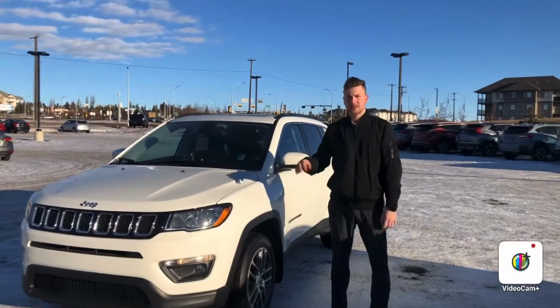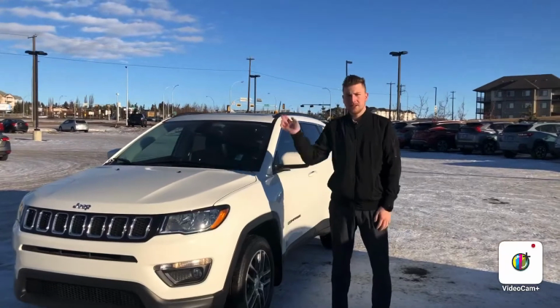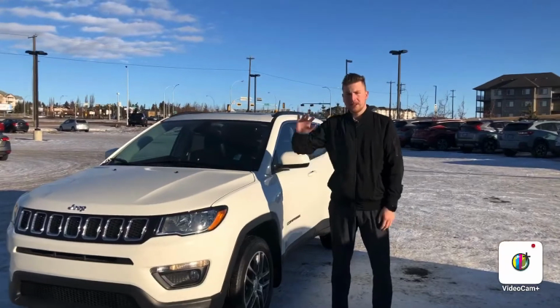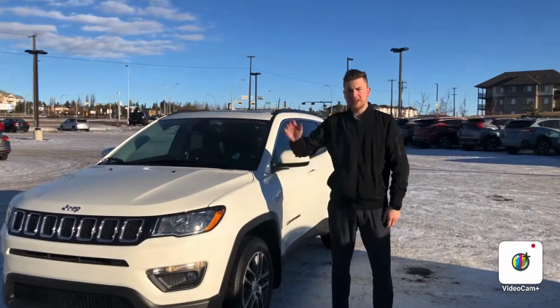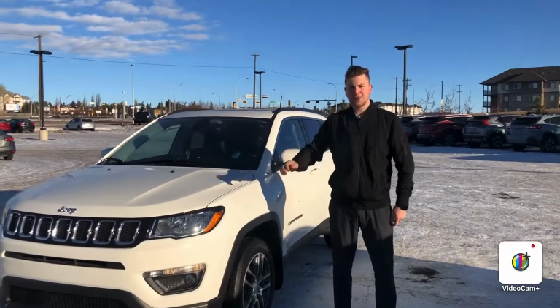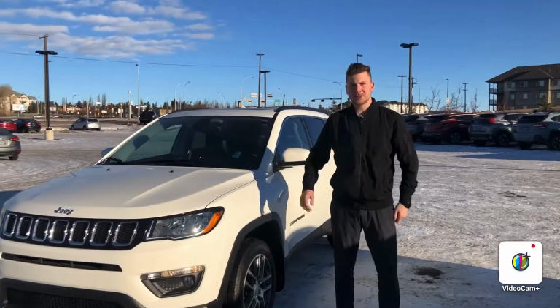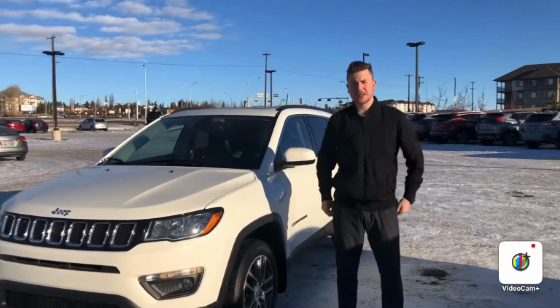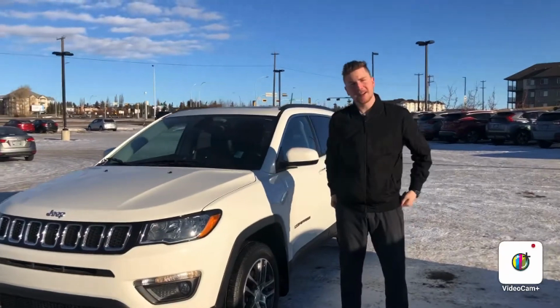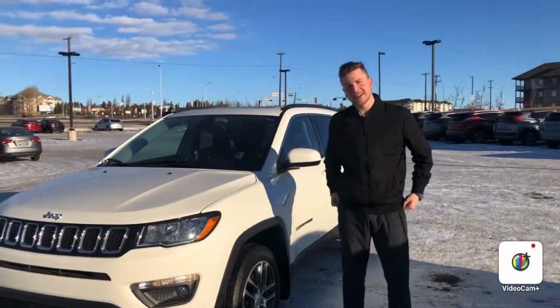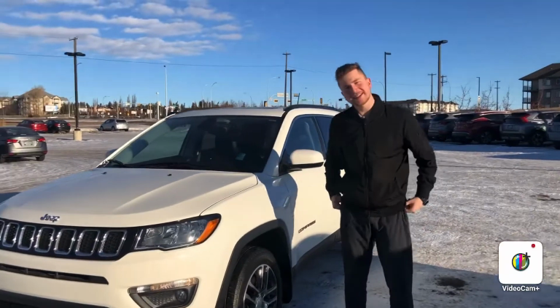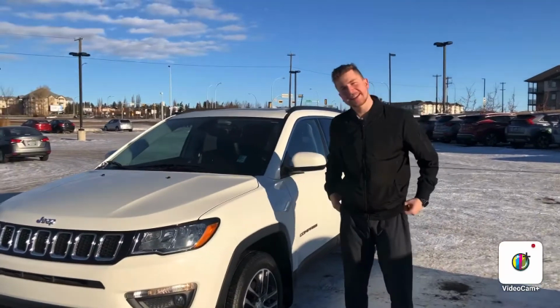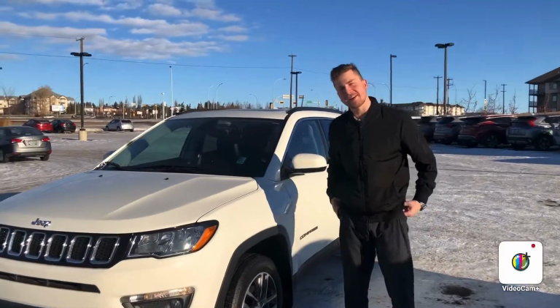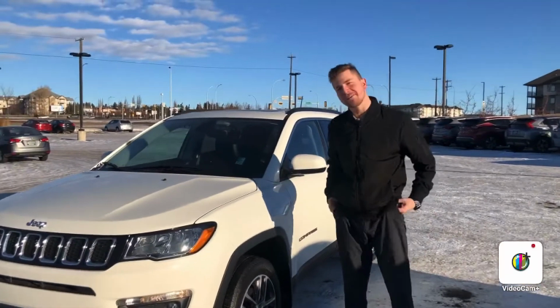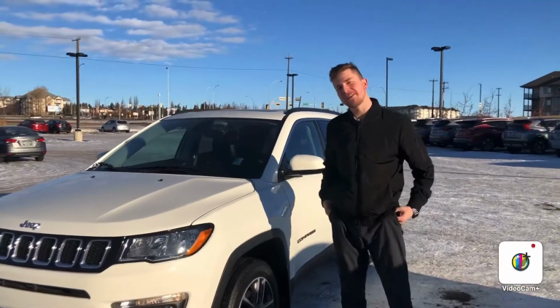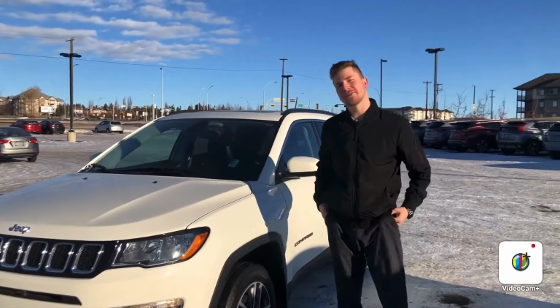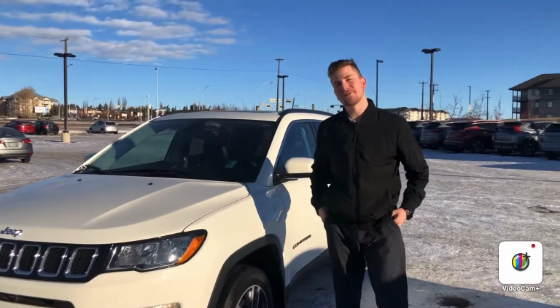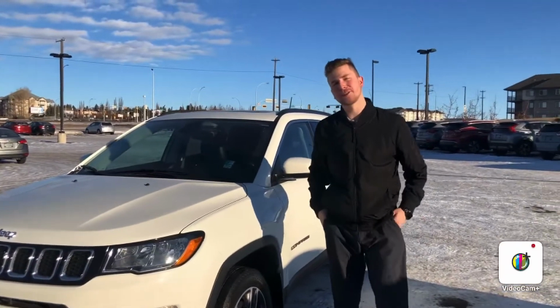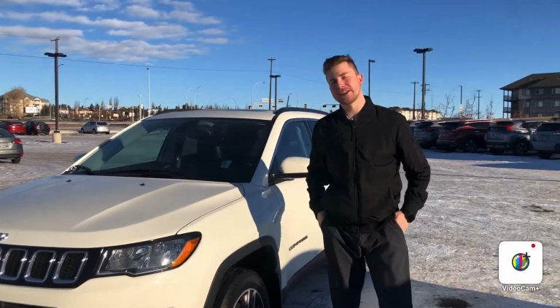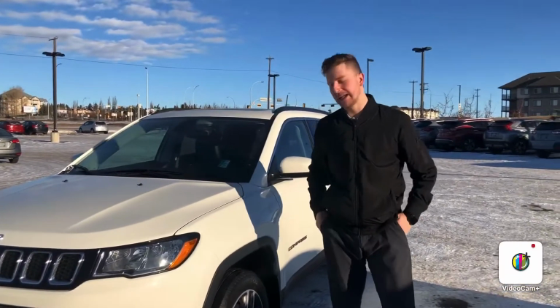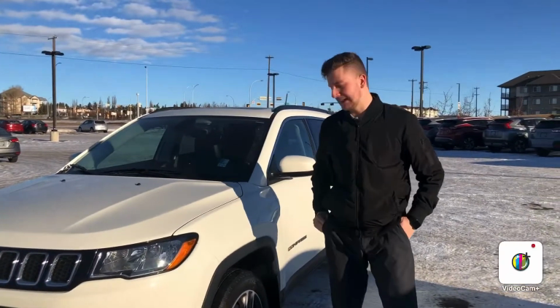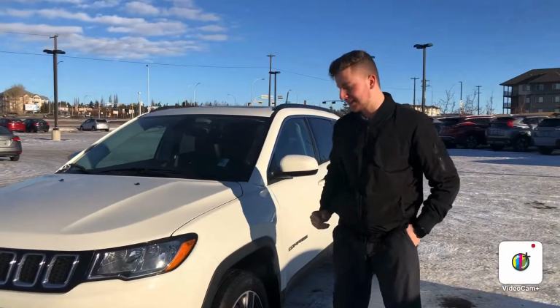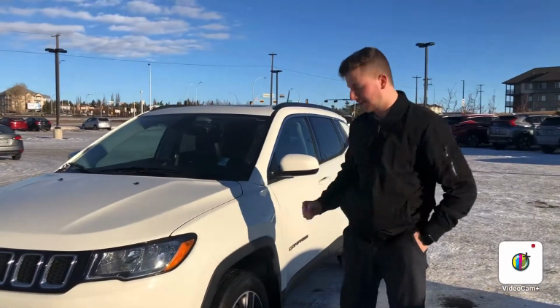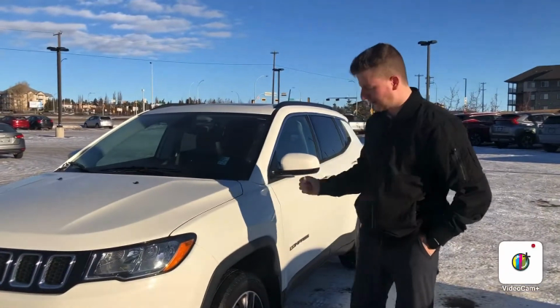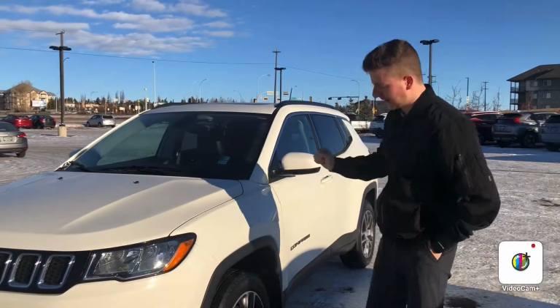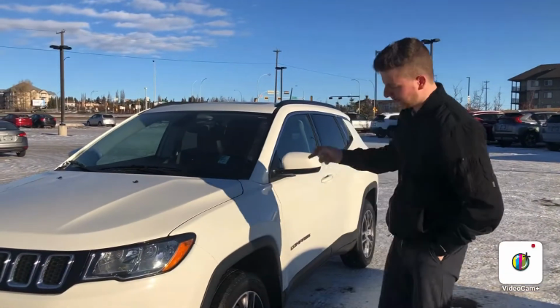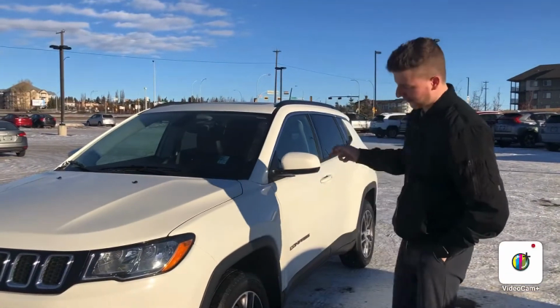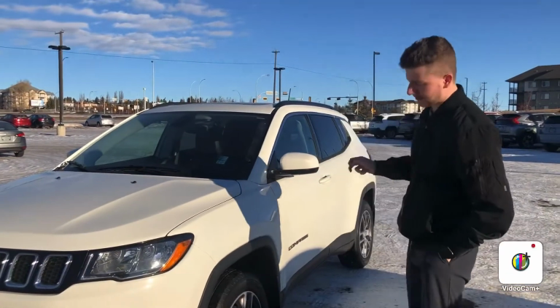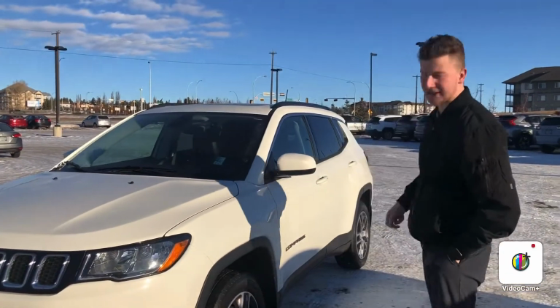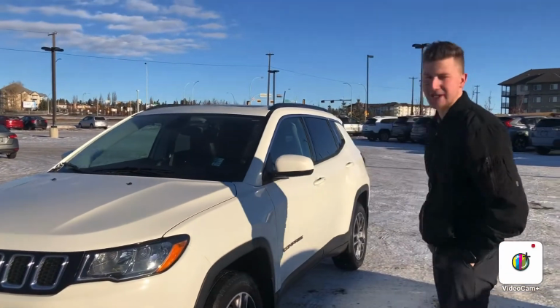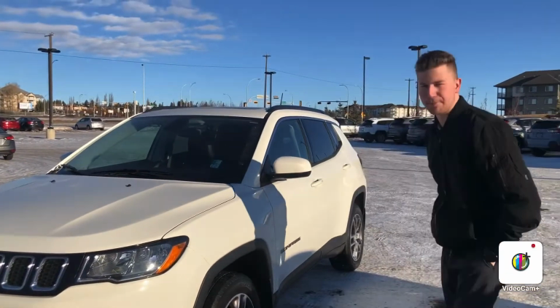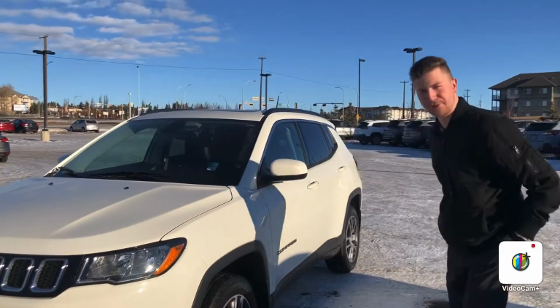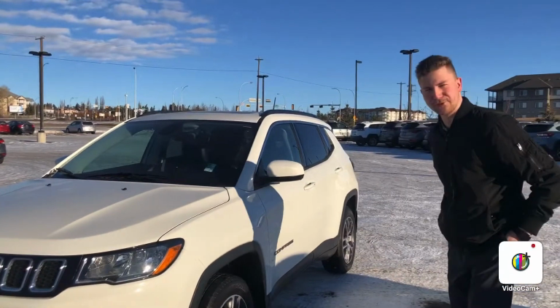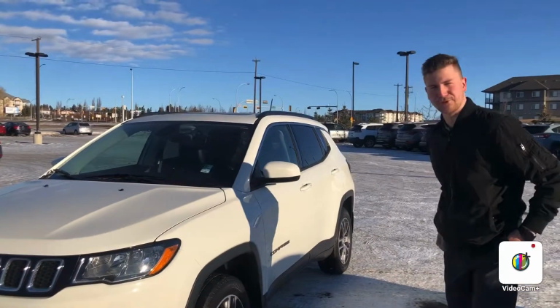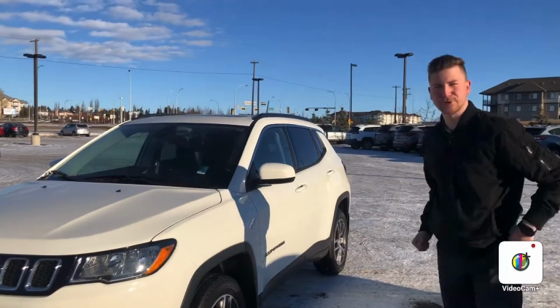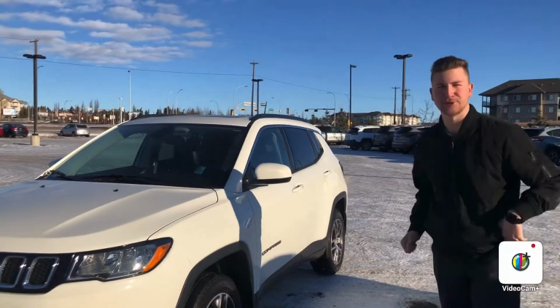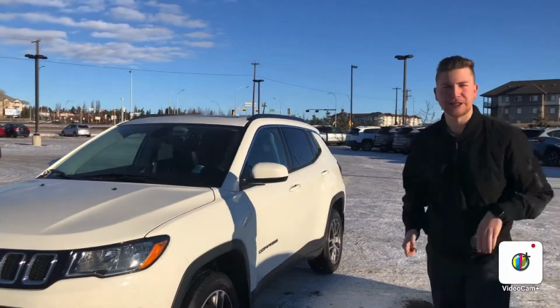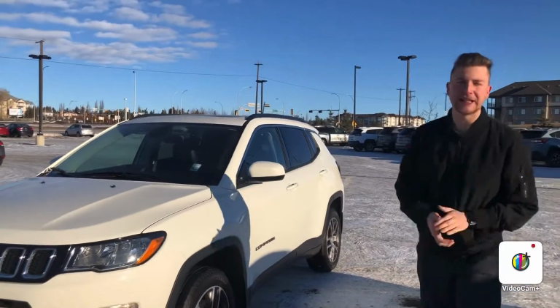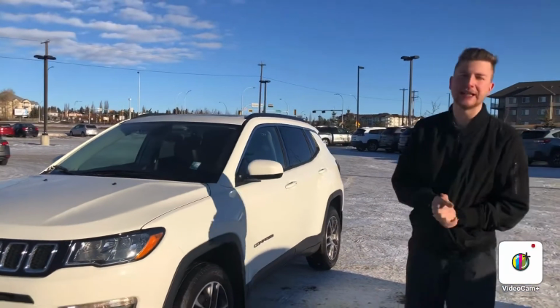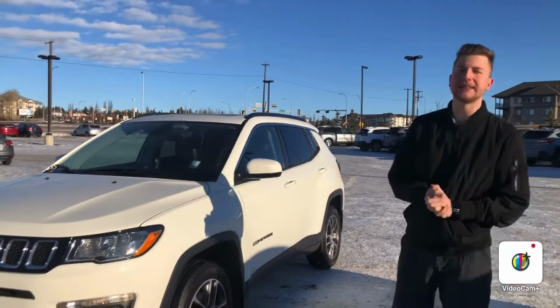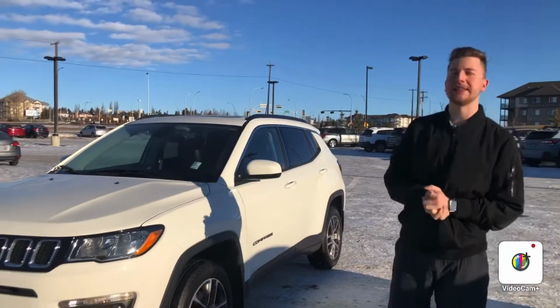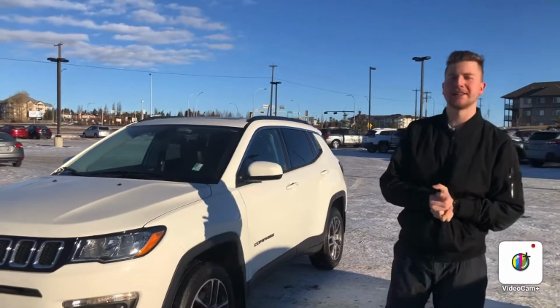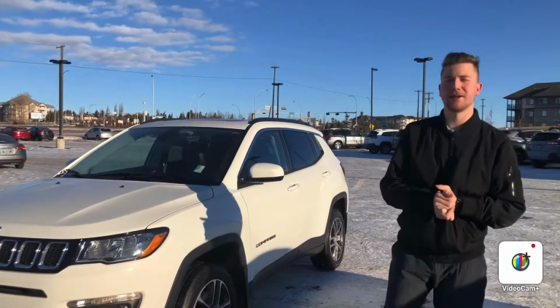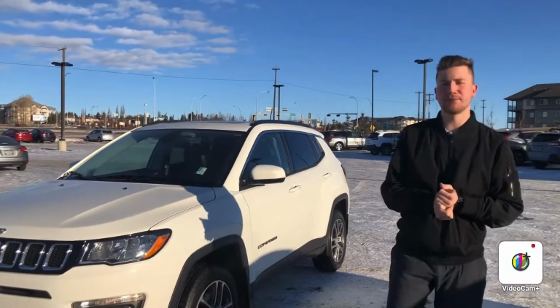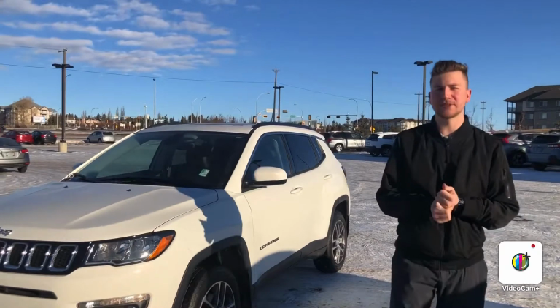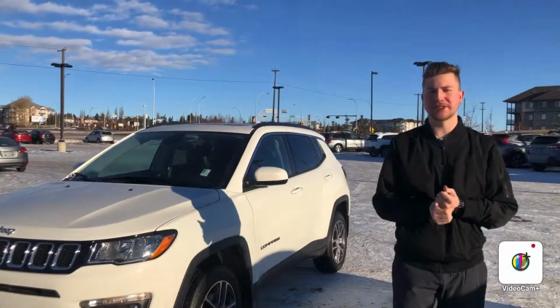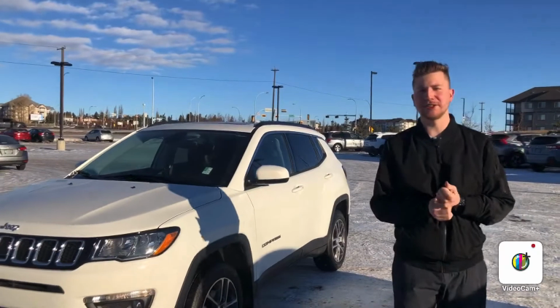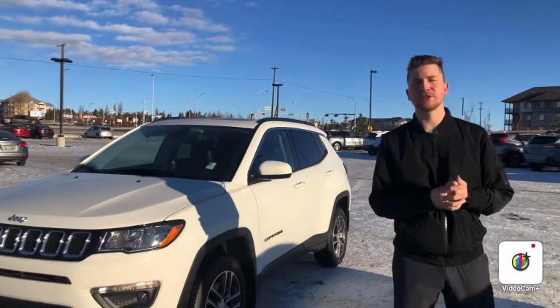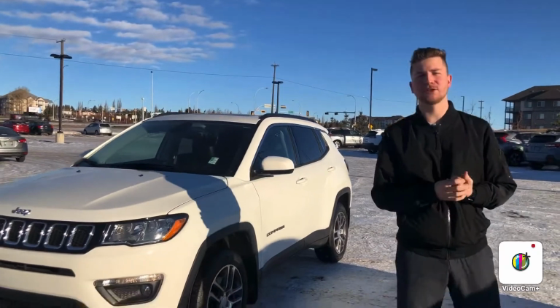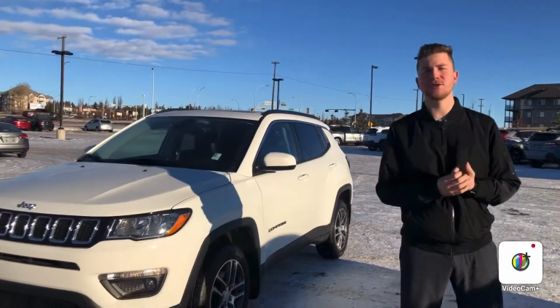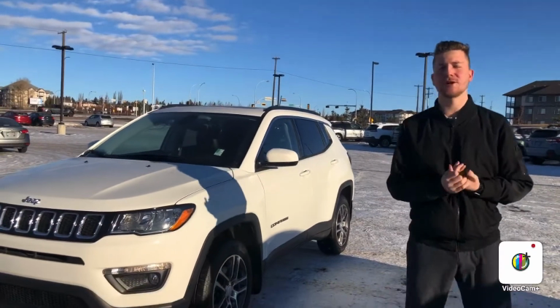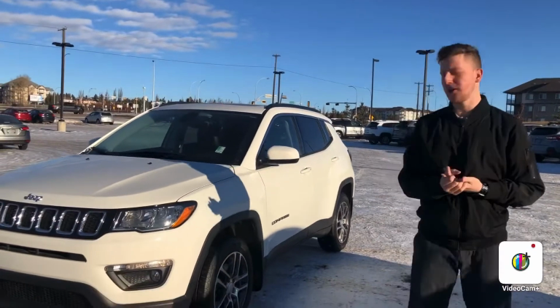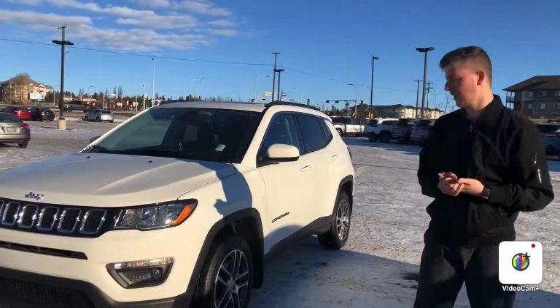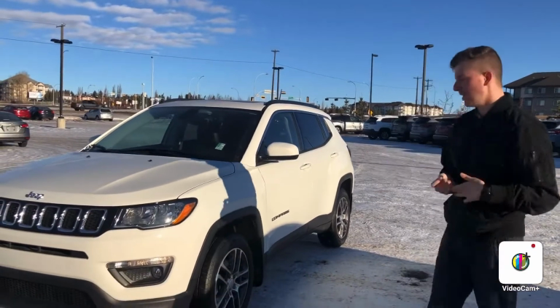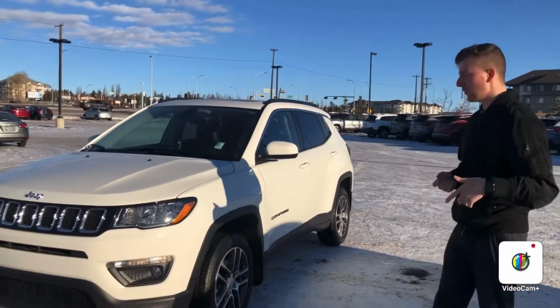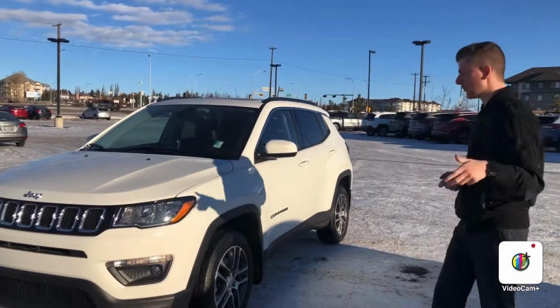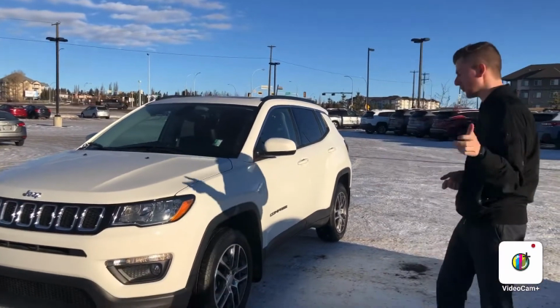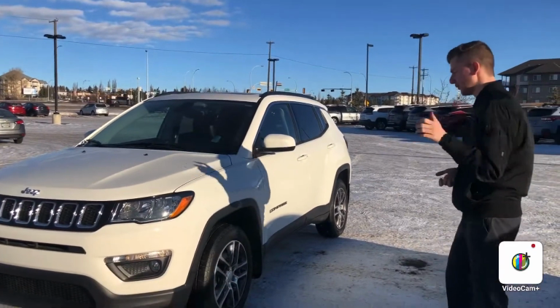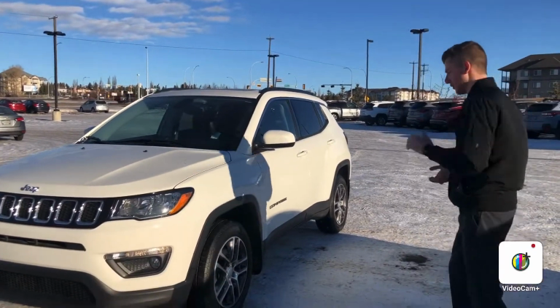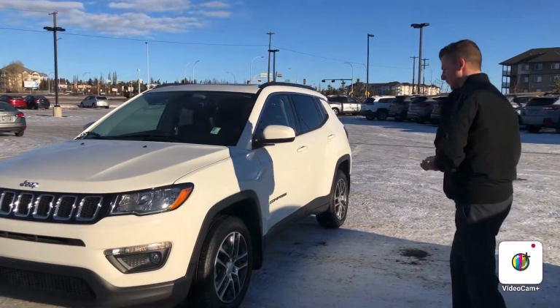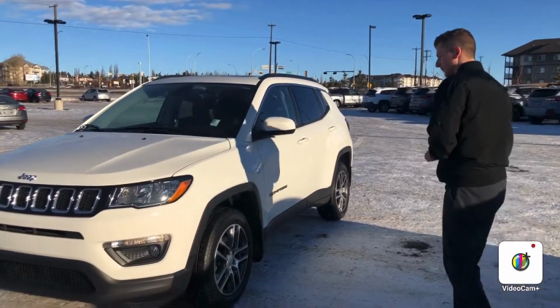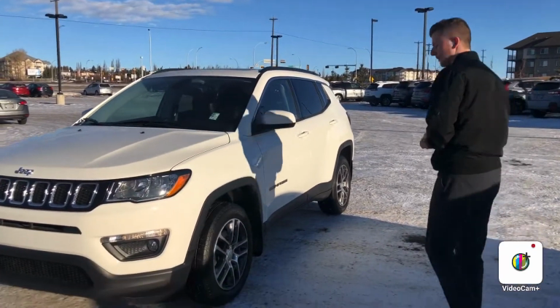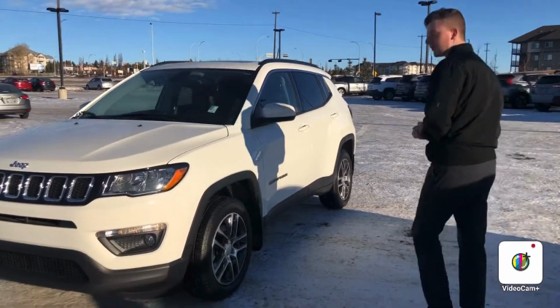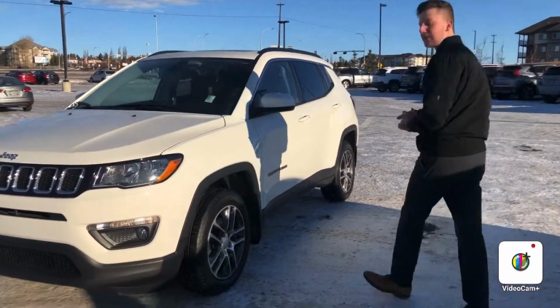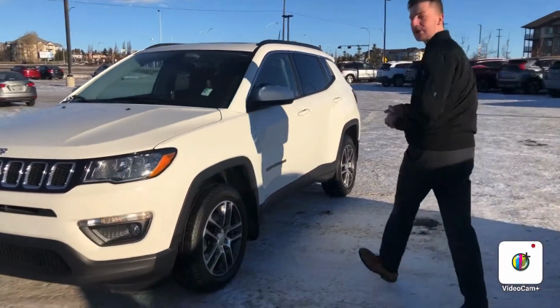Hello Clara, it's Steph here from Northside Nissan. I got that beautiful 2018 Compass that you inquired on. I'm going to show you a little bit about the vehicle.